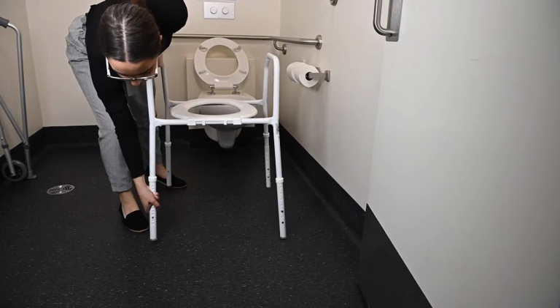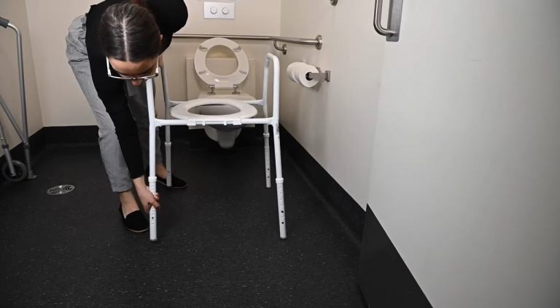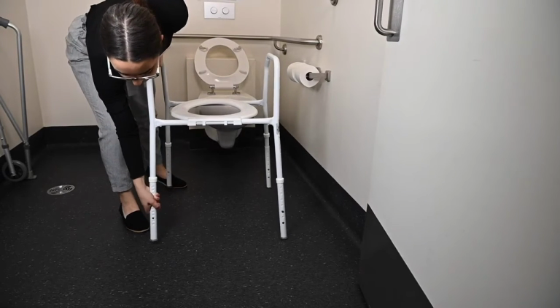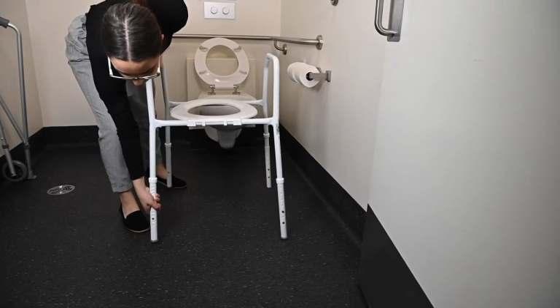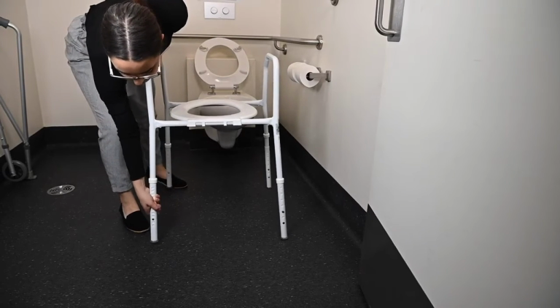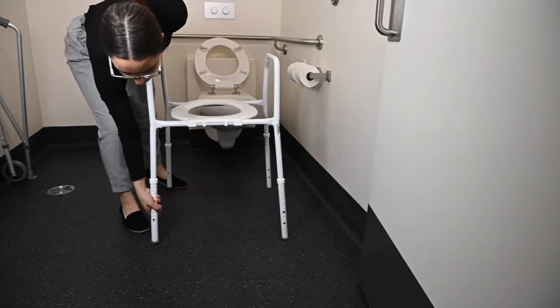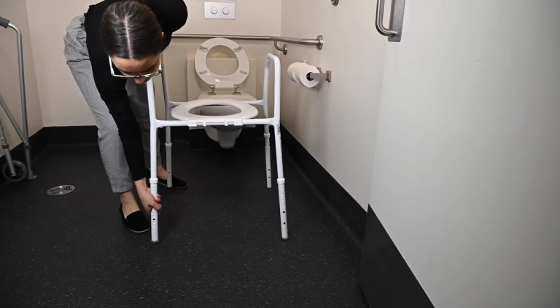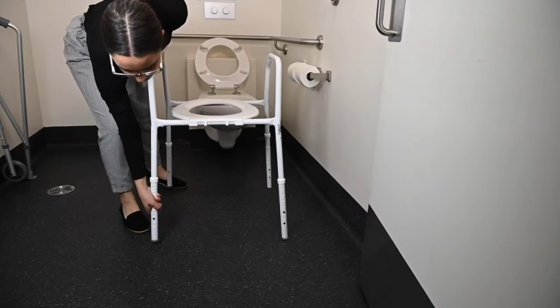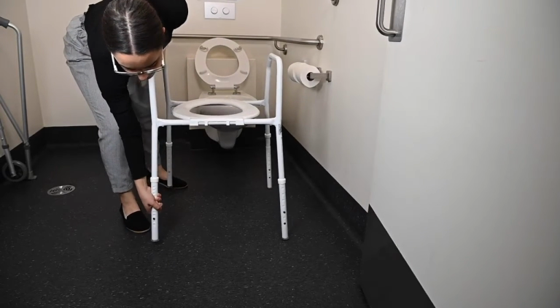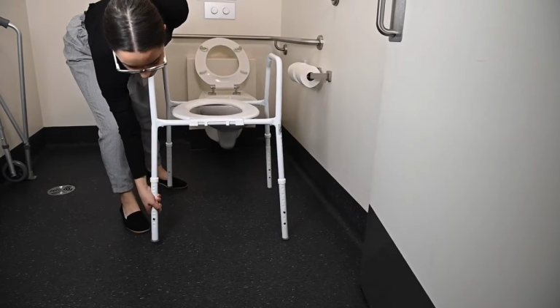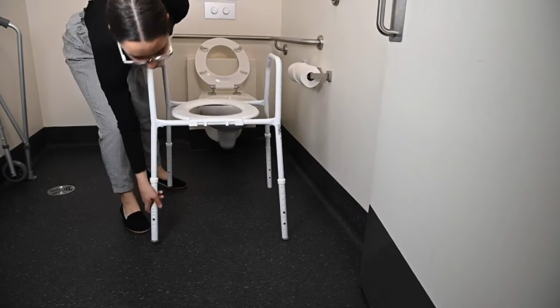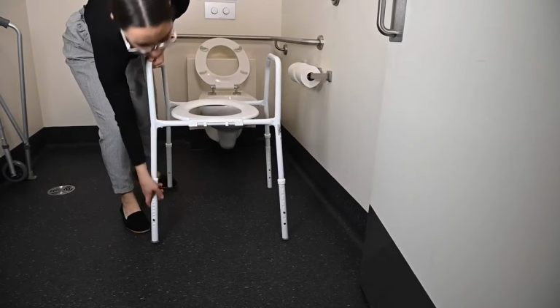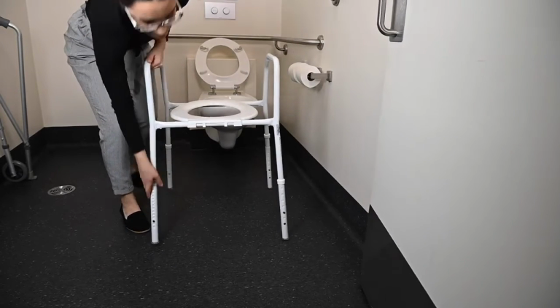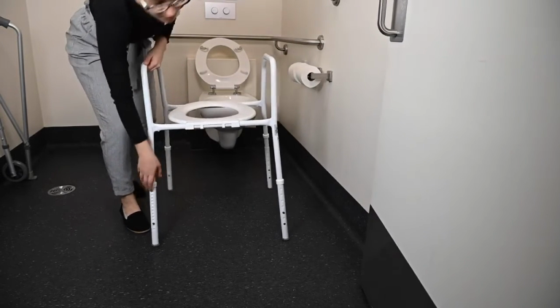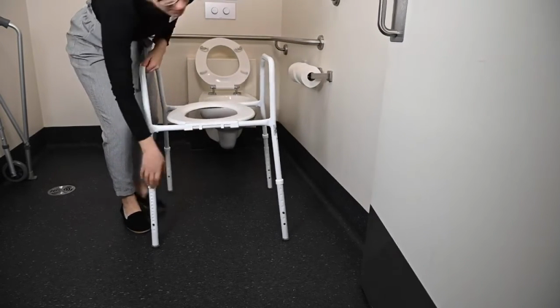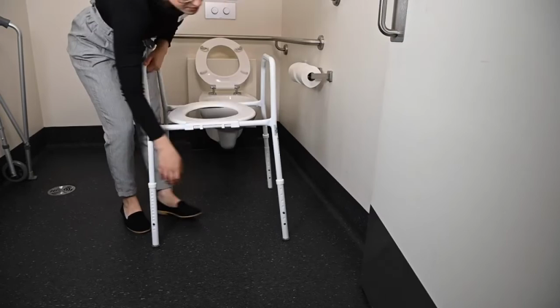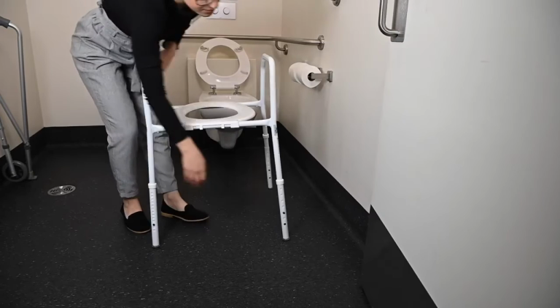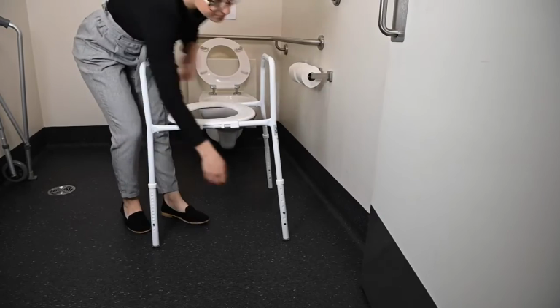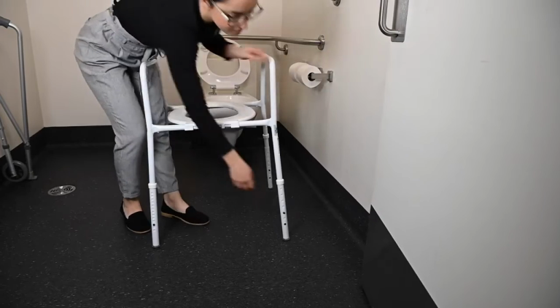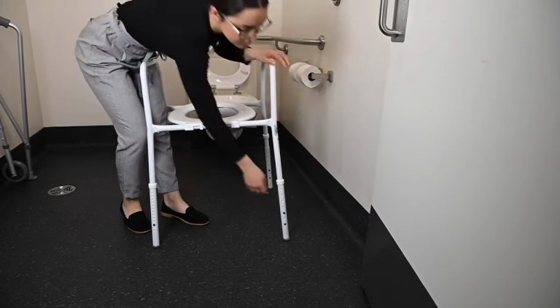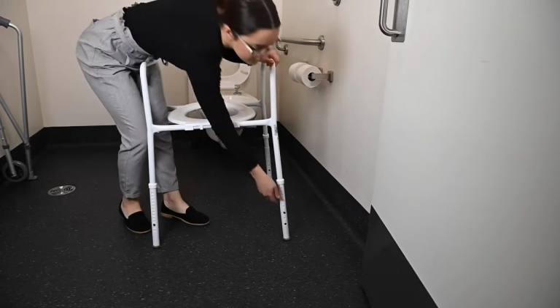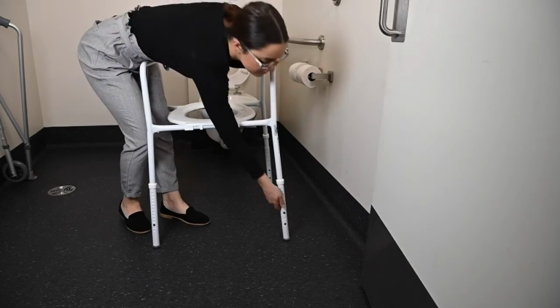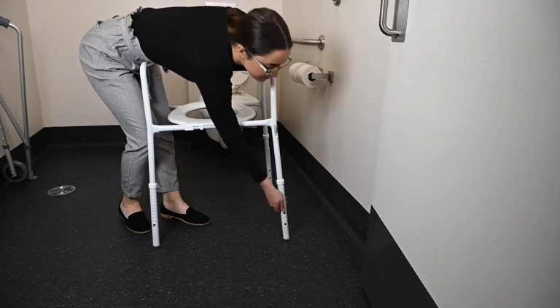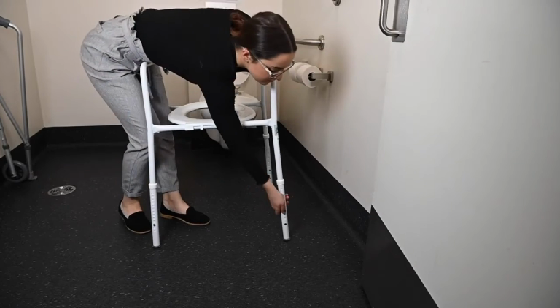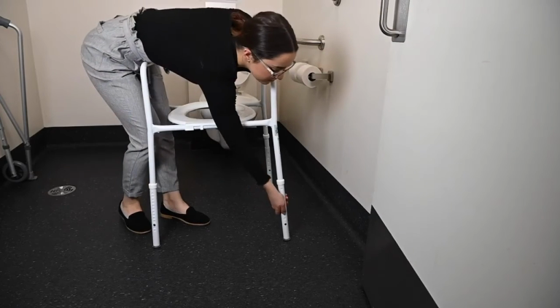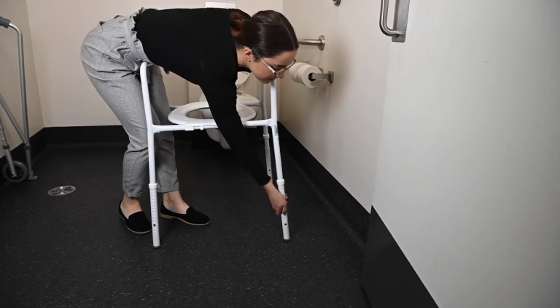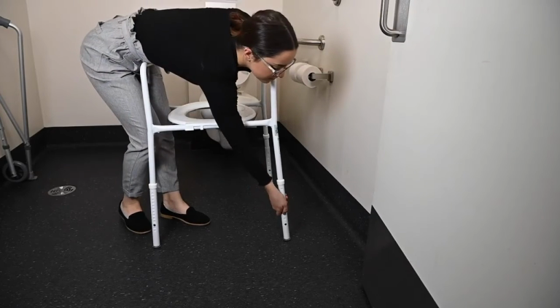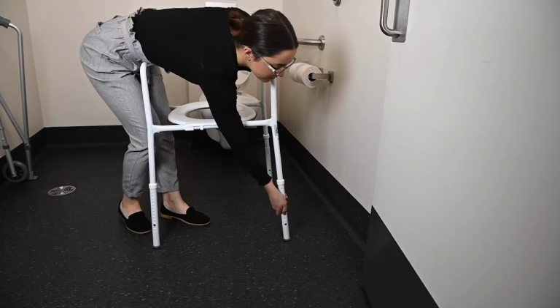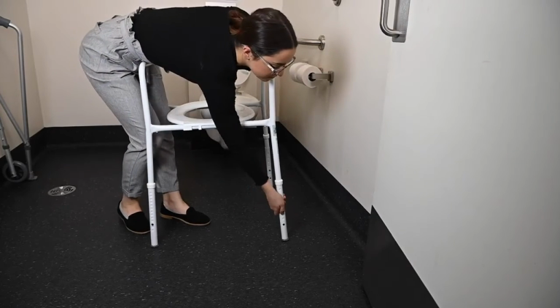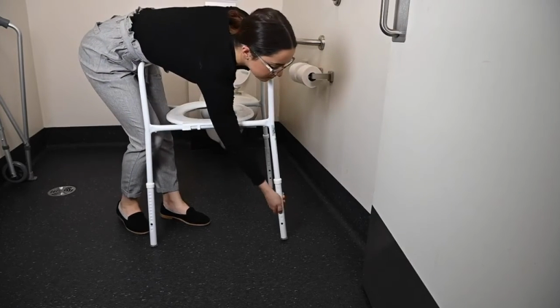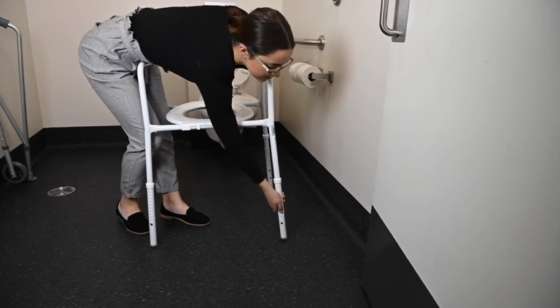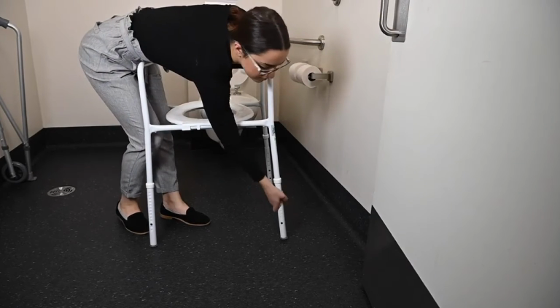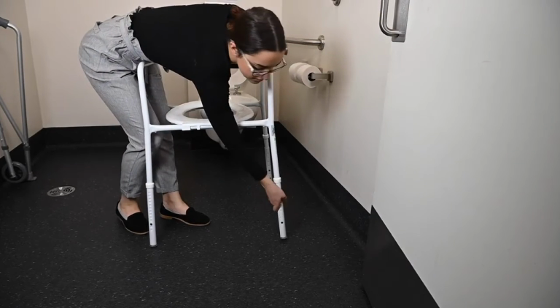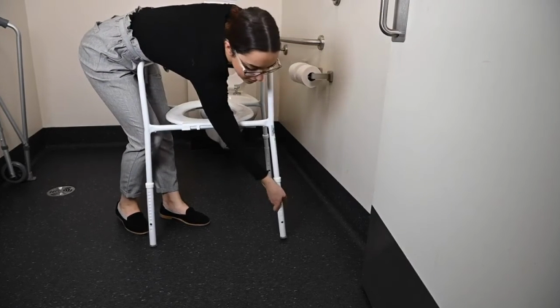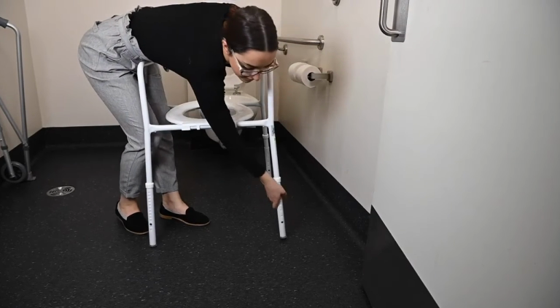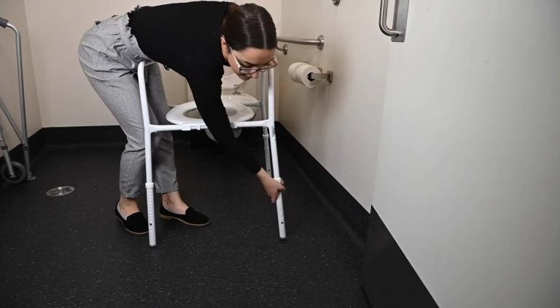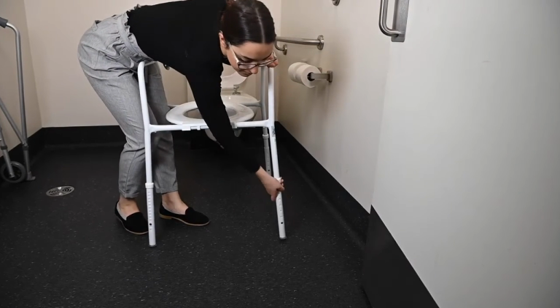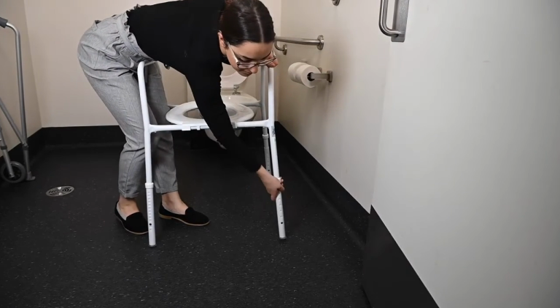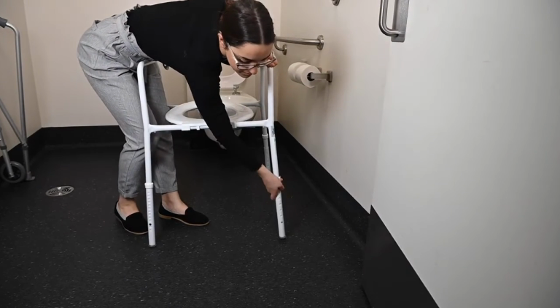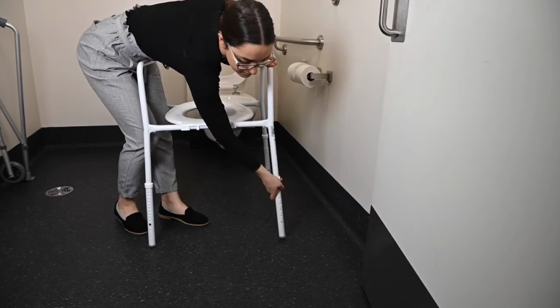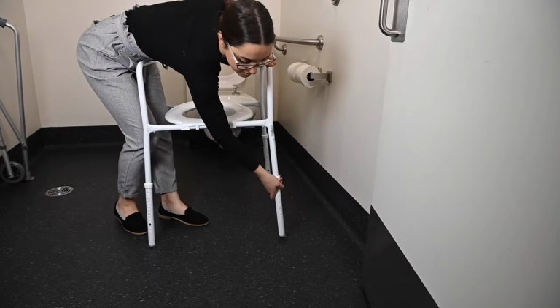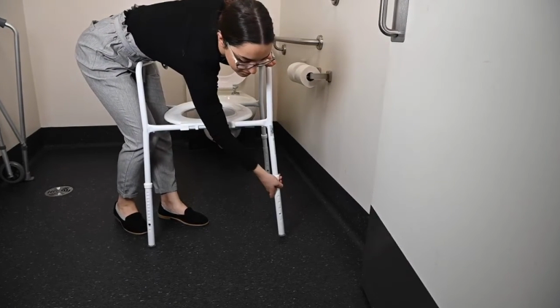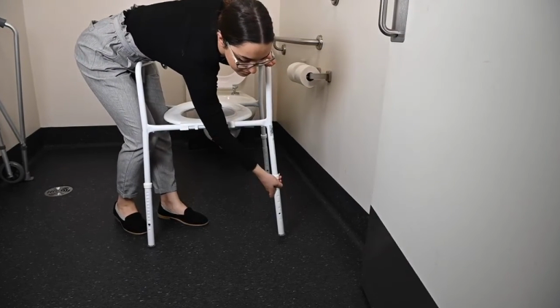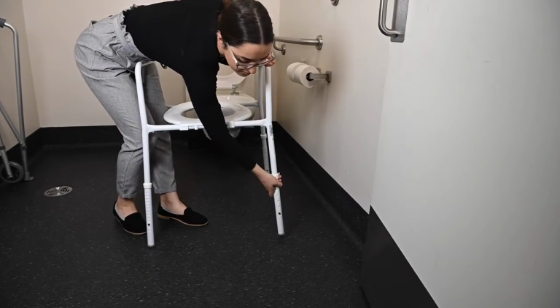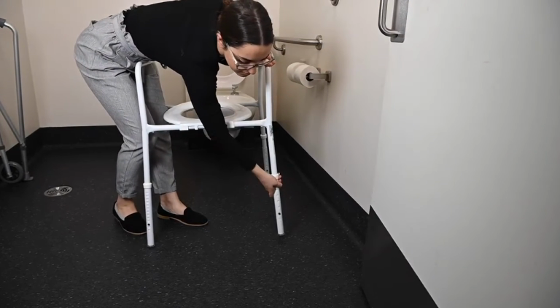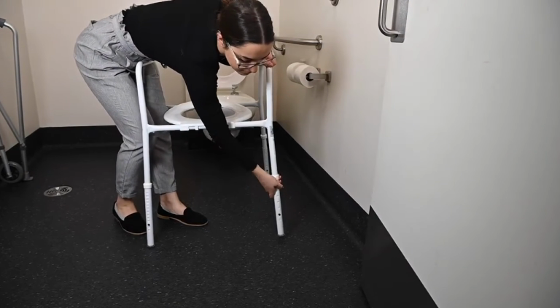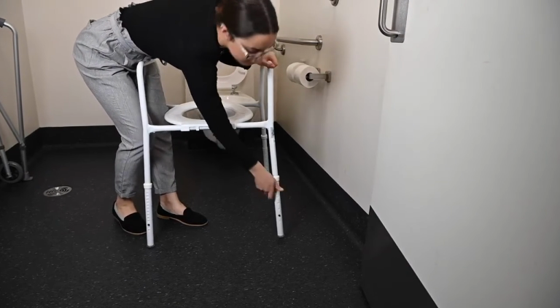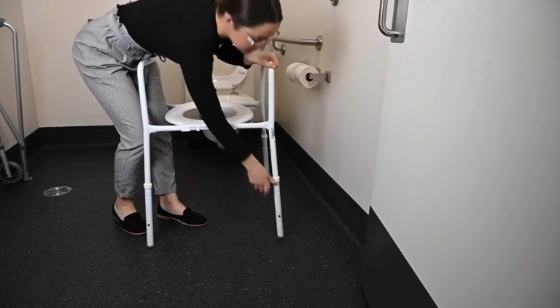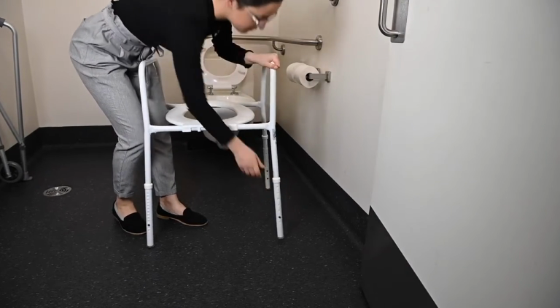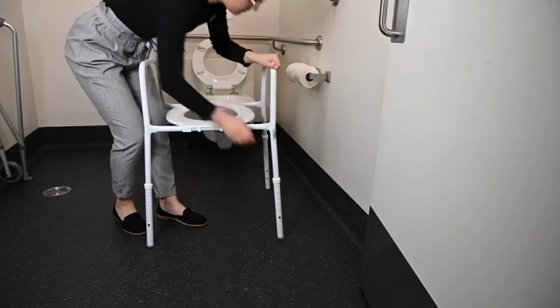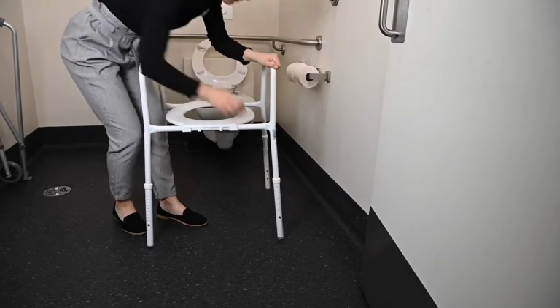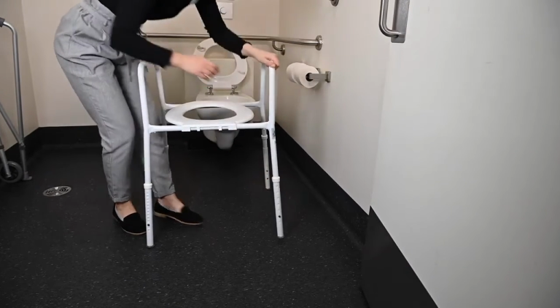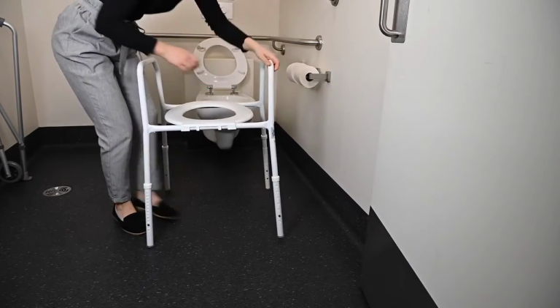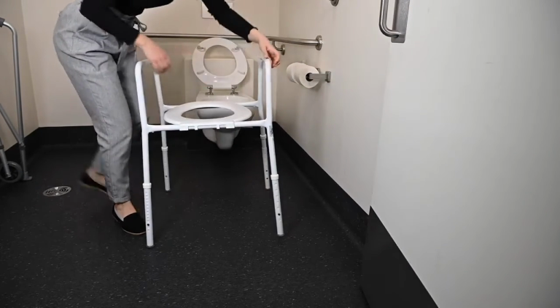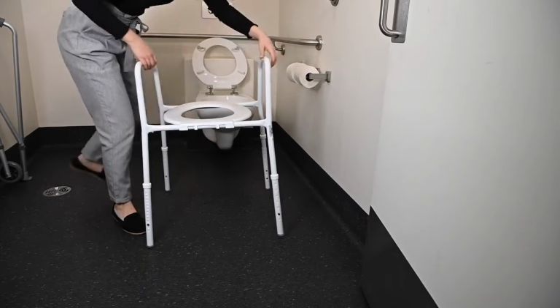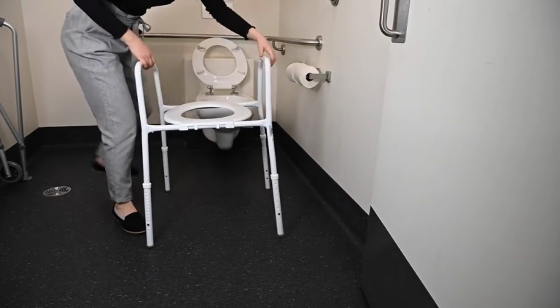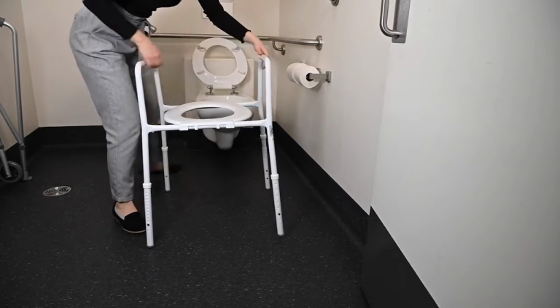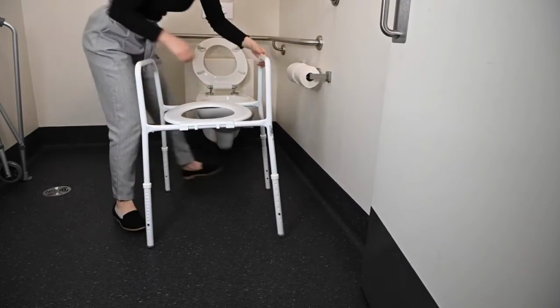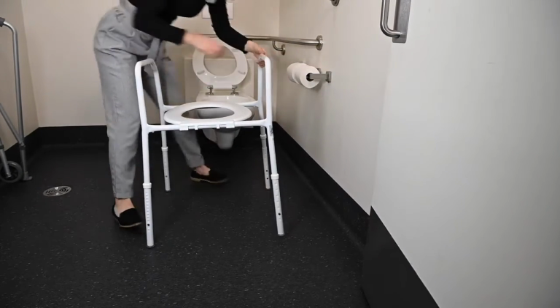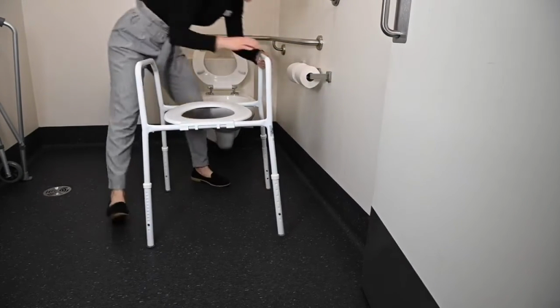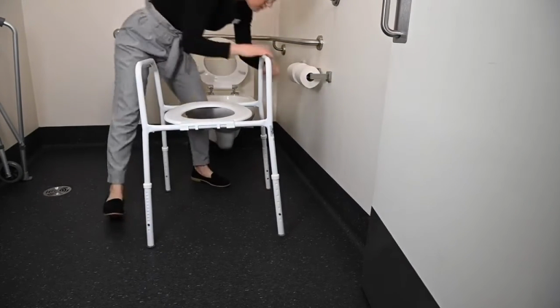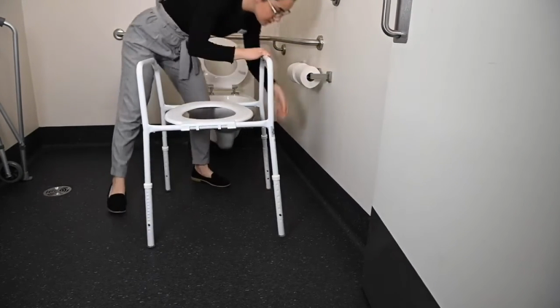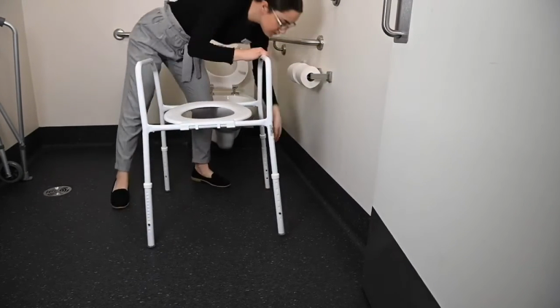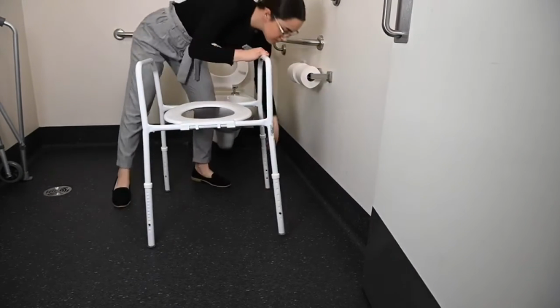Adrian leans down and adjusts the height of each leg of the chair by pushing in the spring-loaded clips until all legs are at the same height.